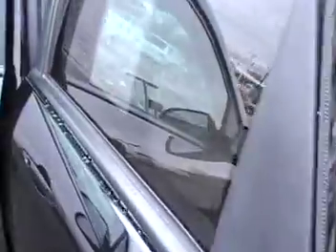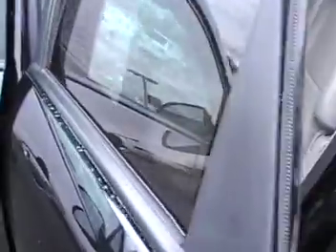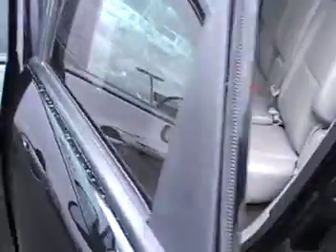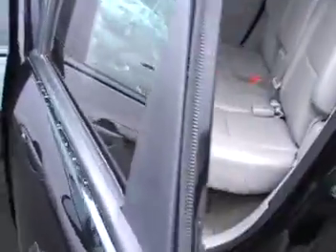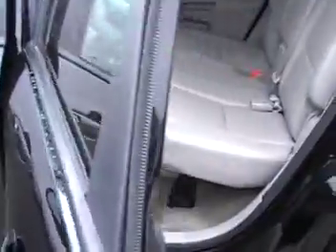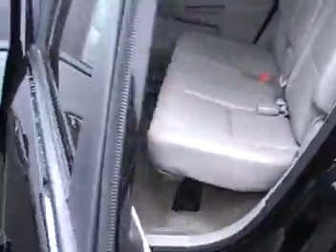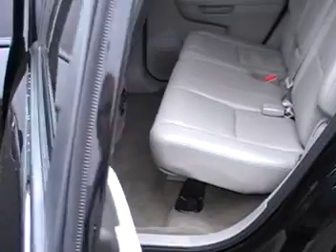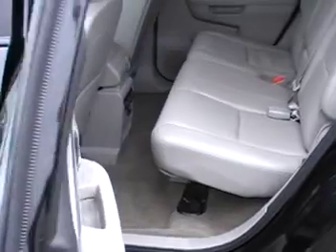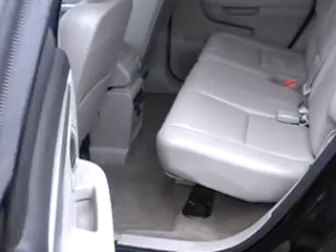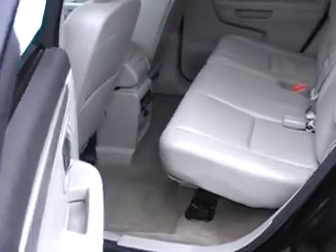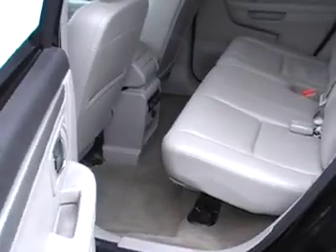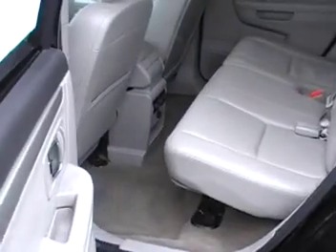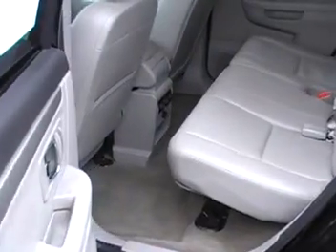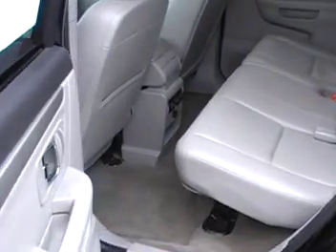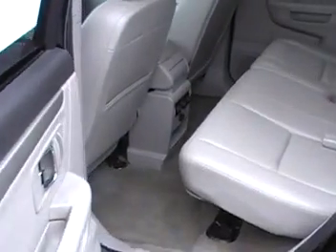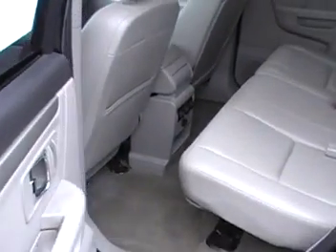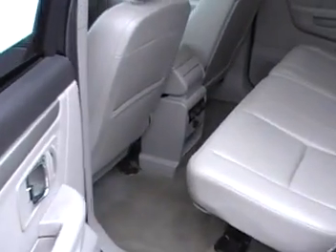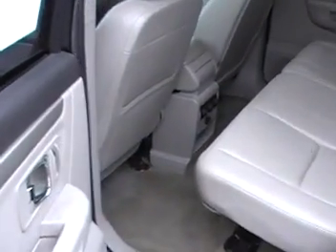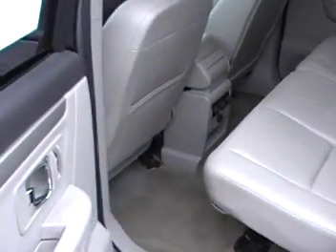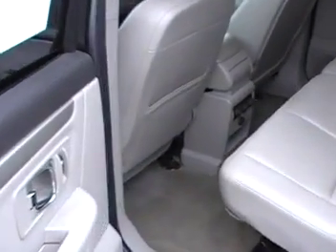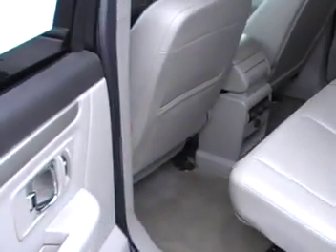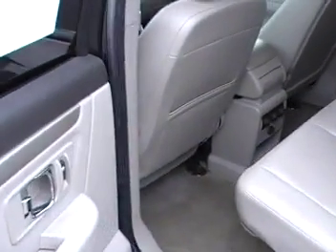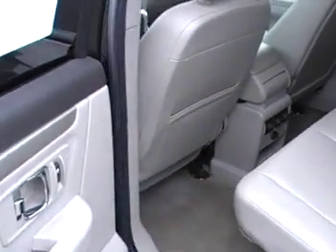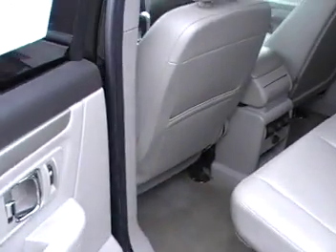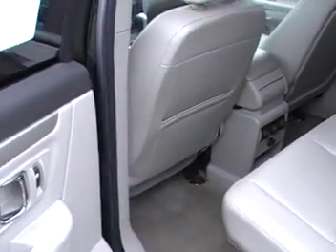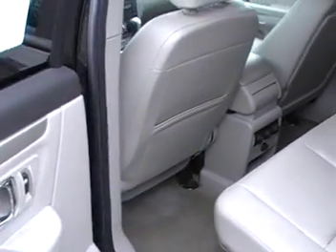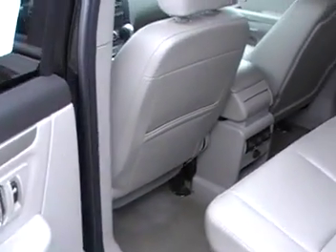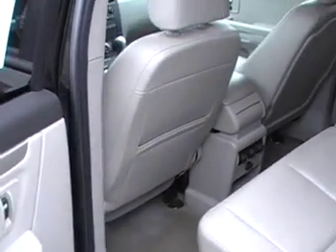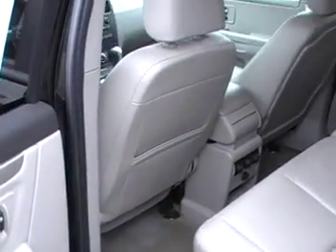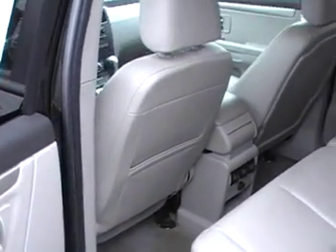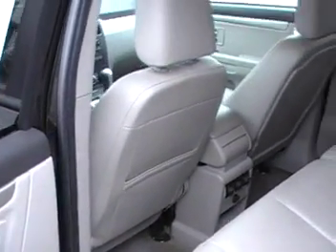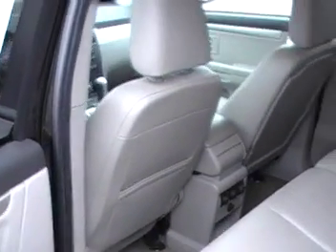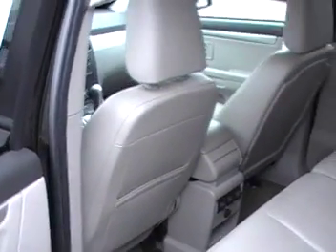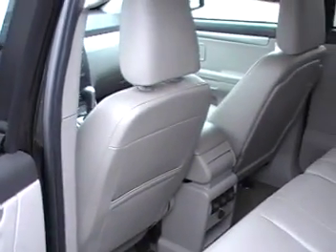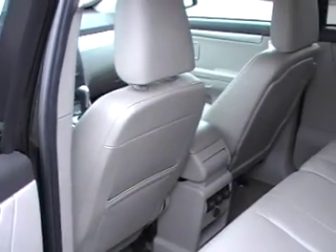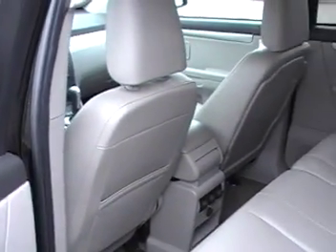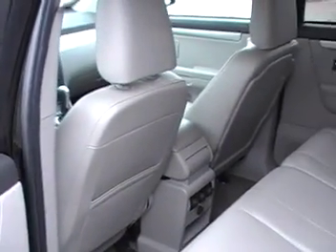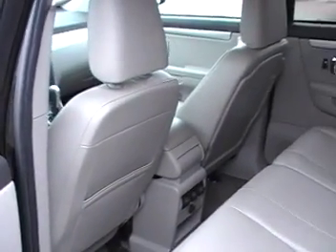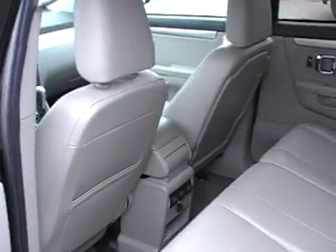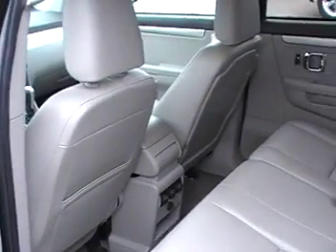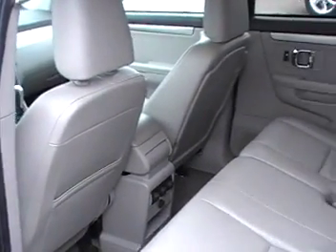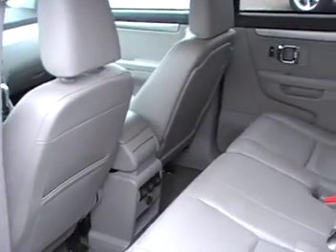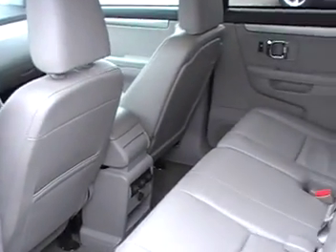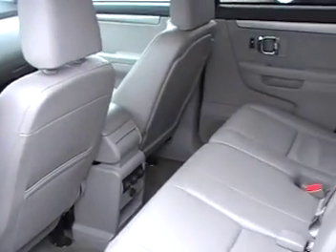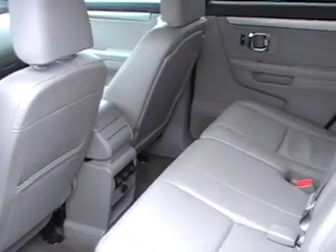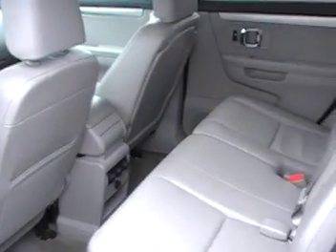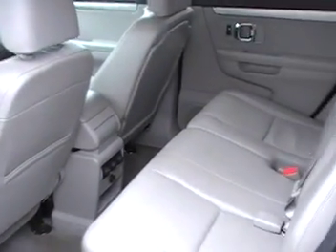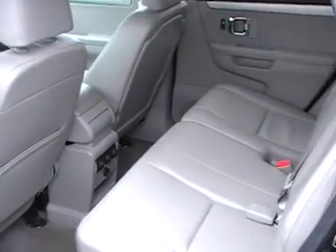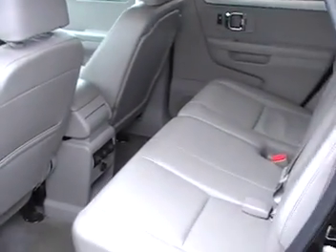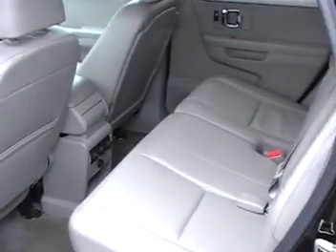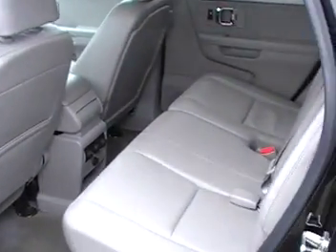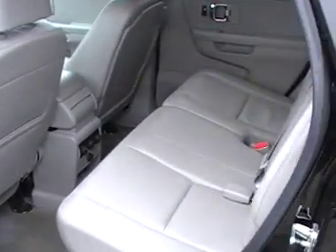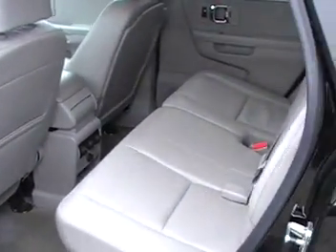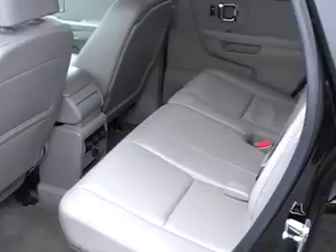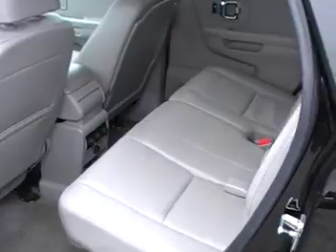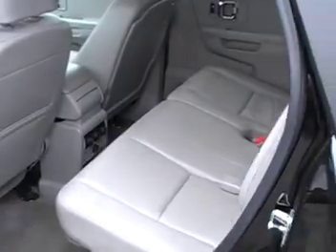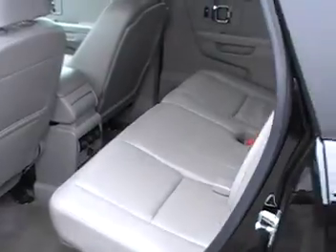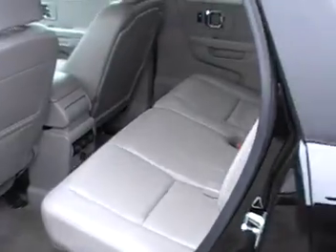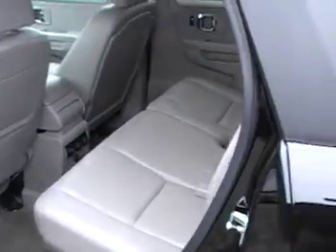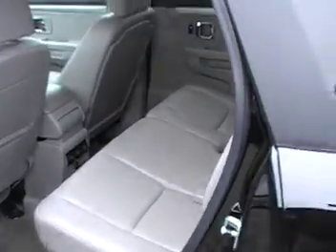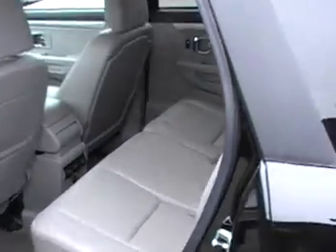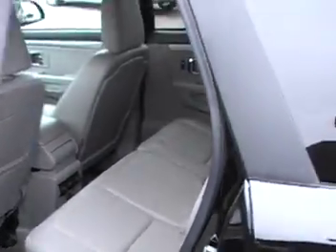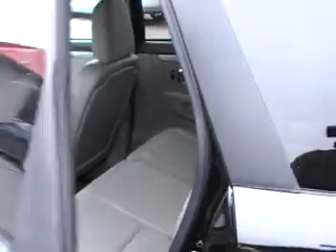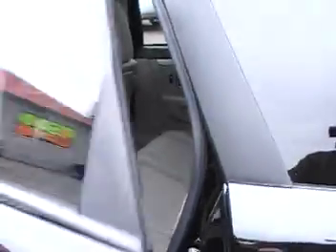You've got your second row there — plenty of room for the kids. It's got its own climate control for the back, so your passengers stay comfortable as well.